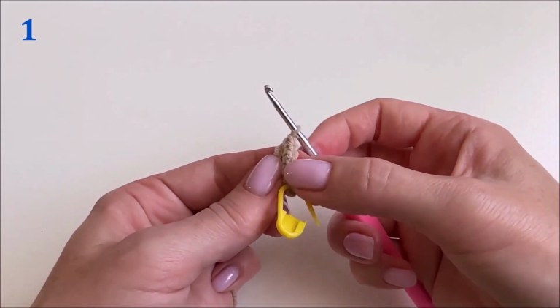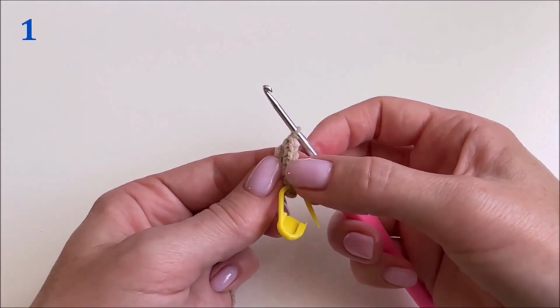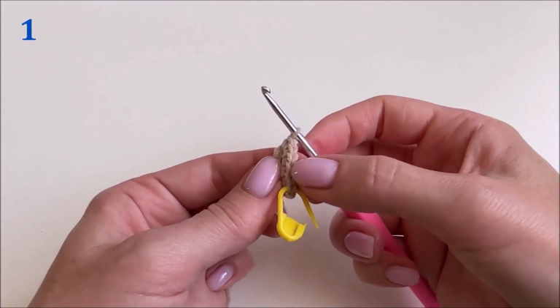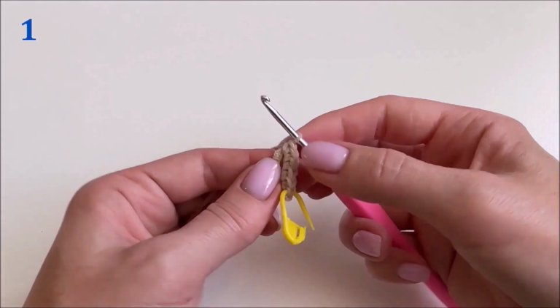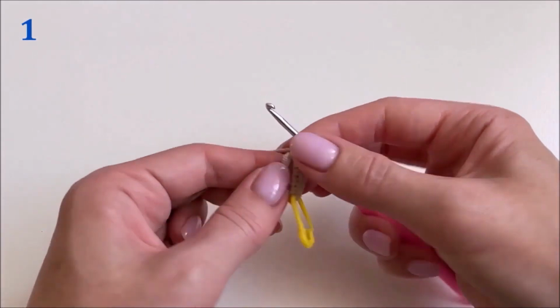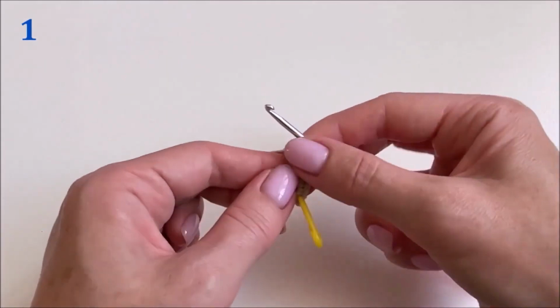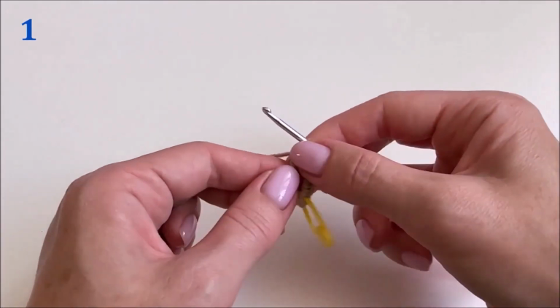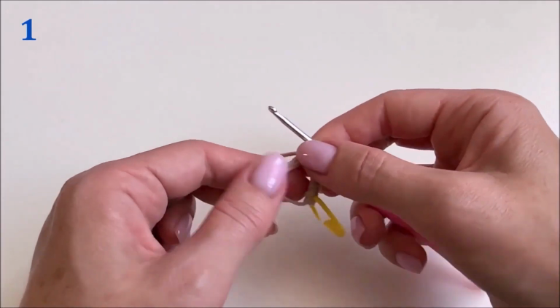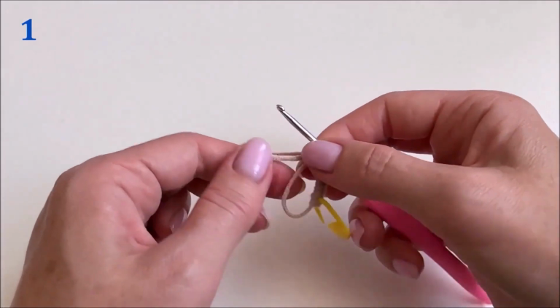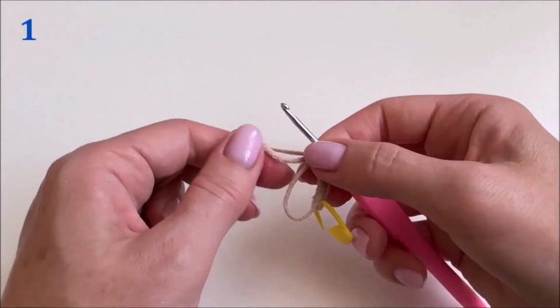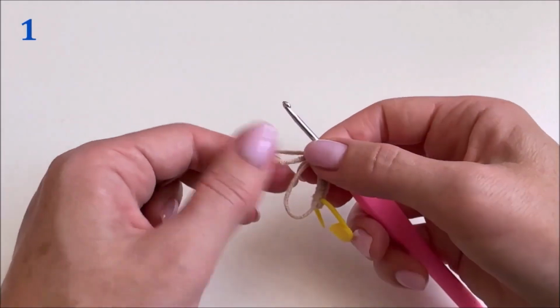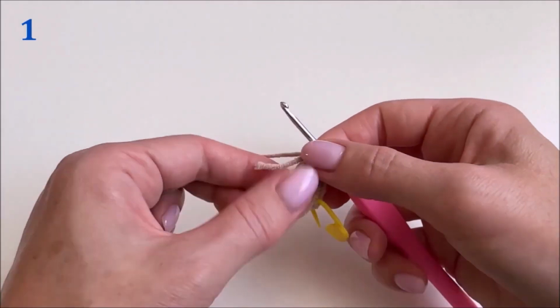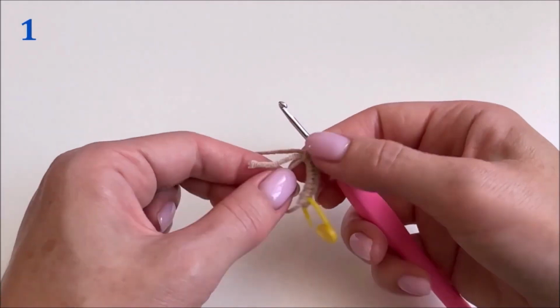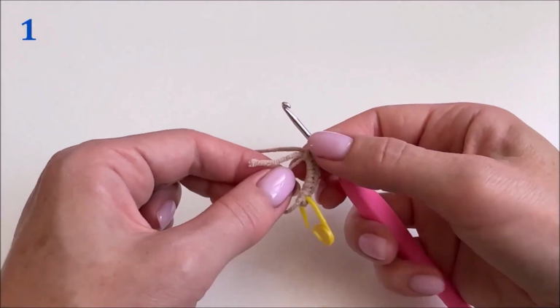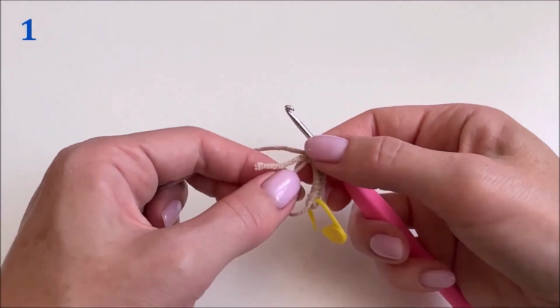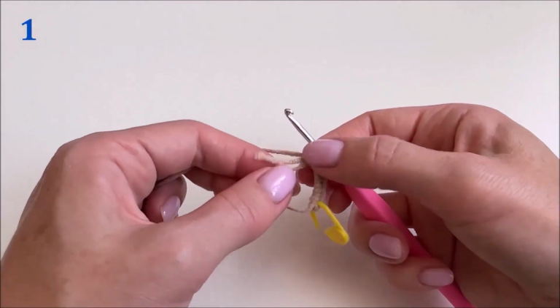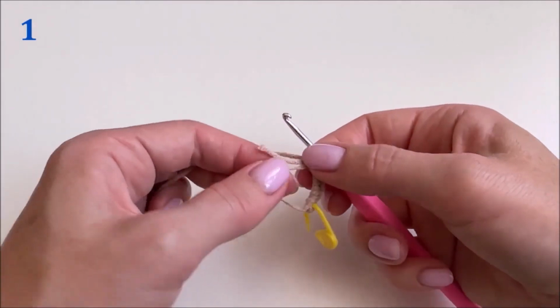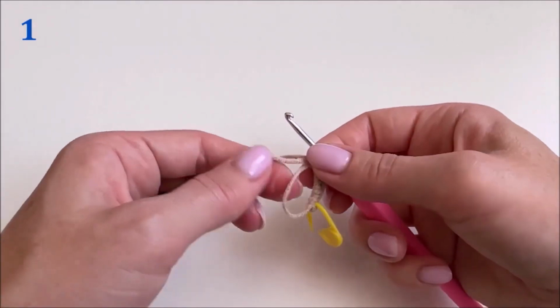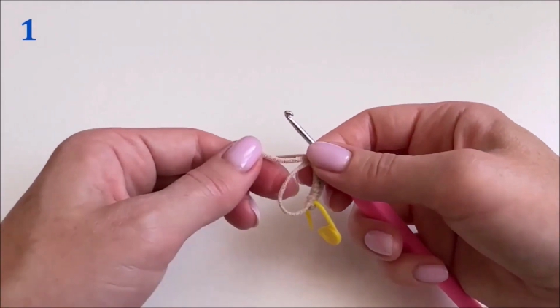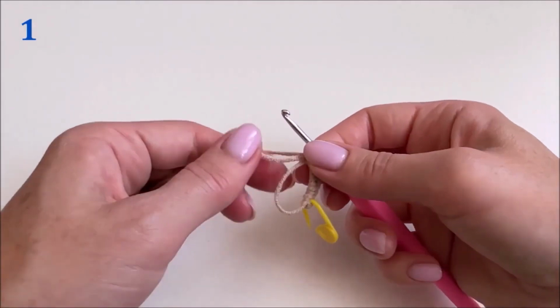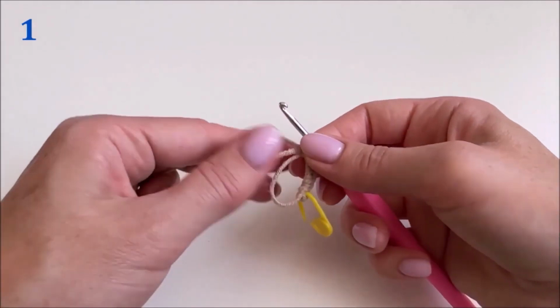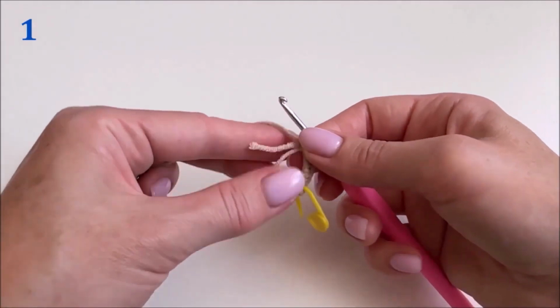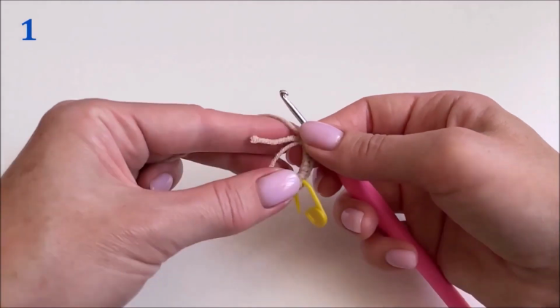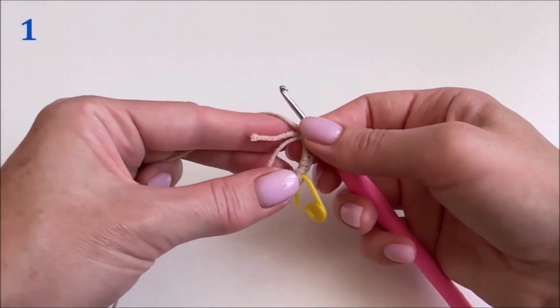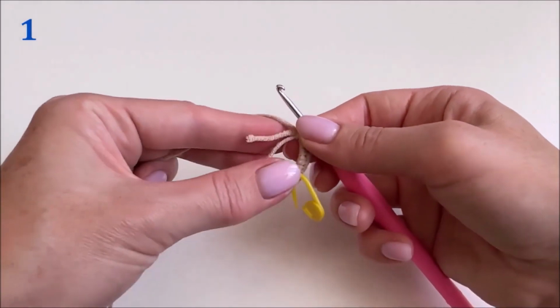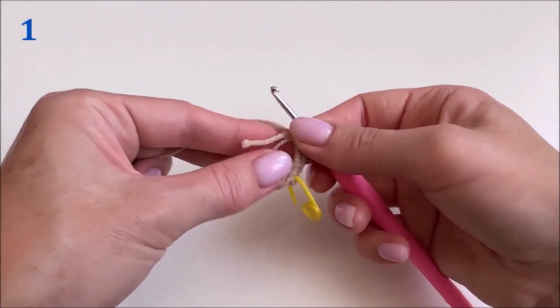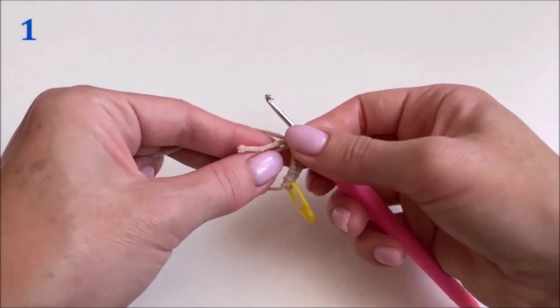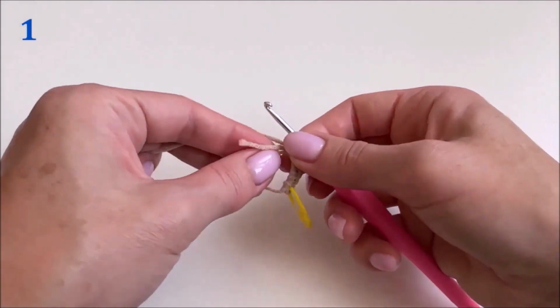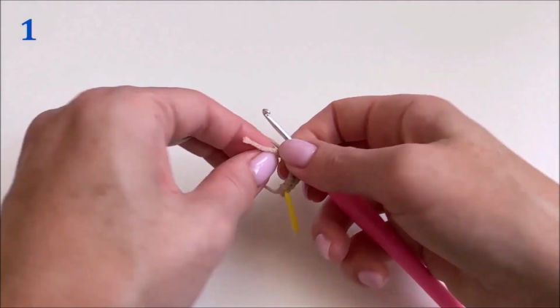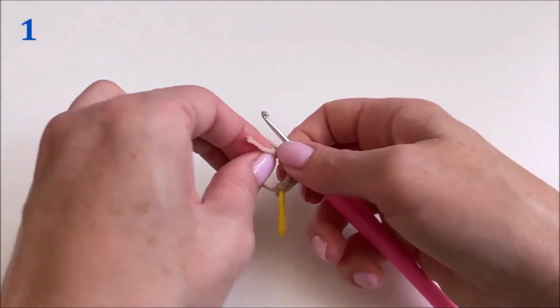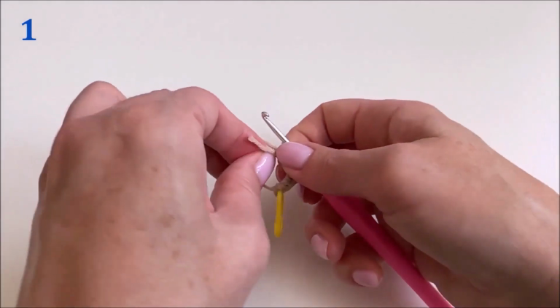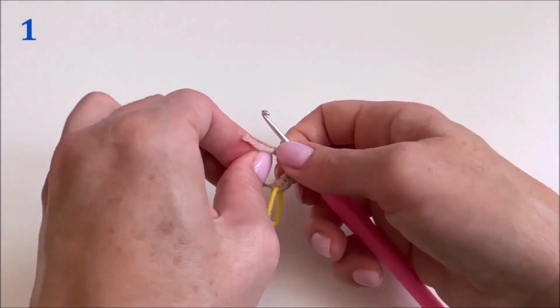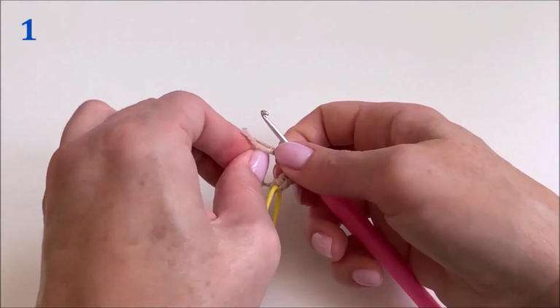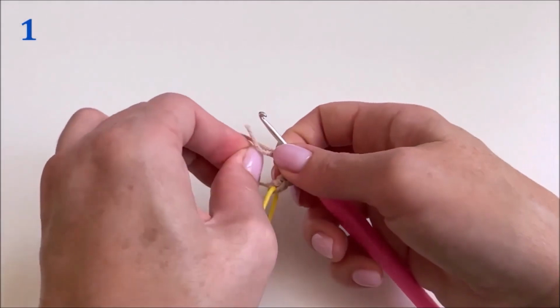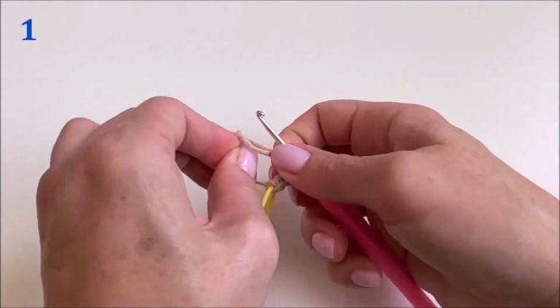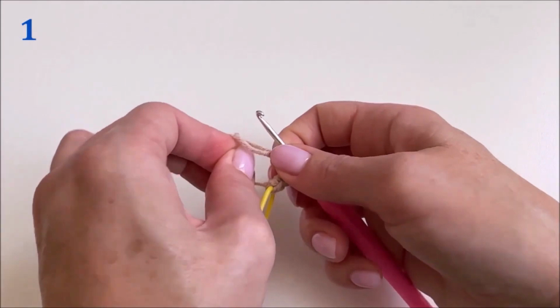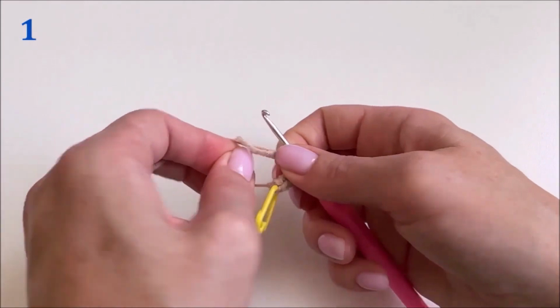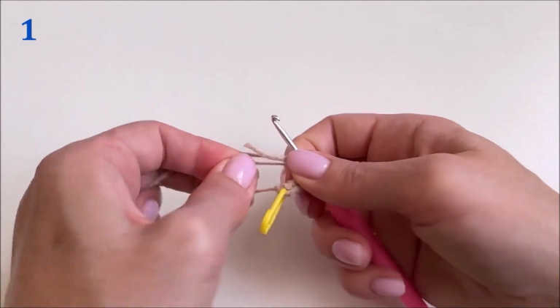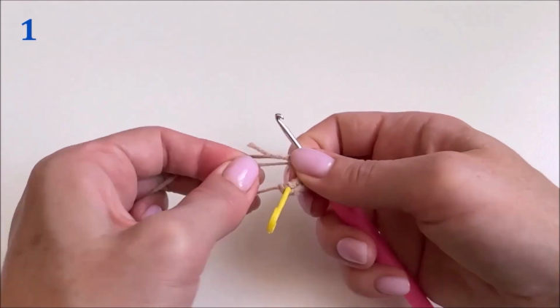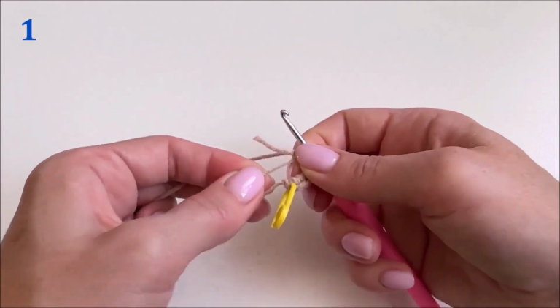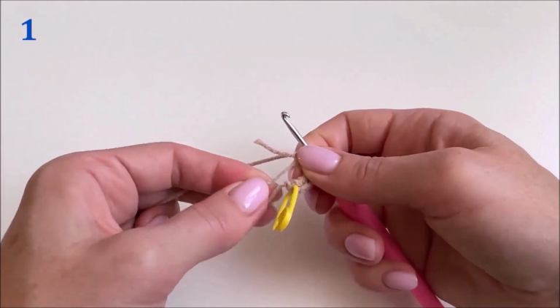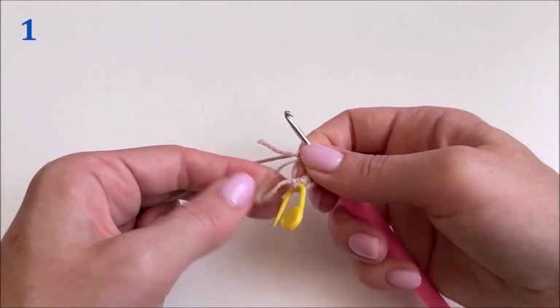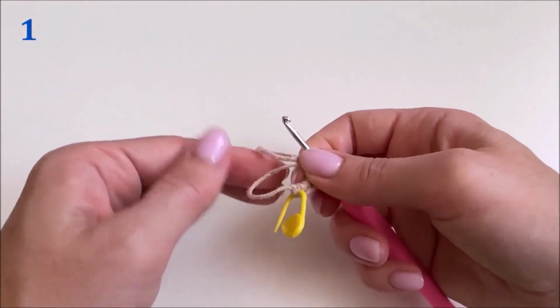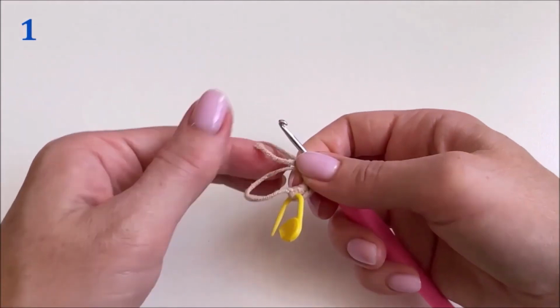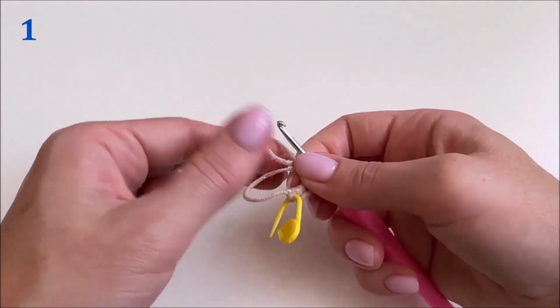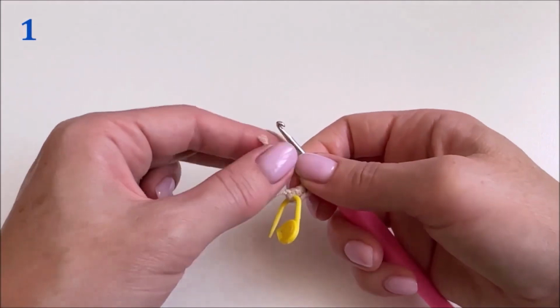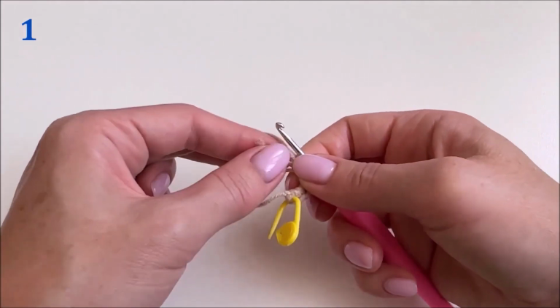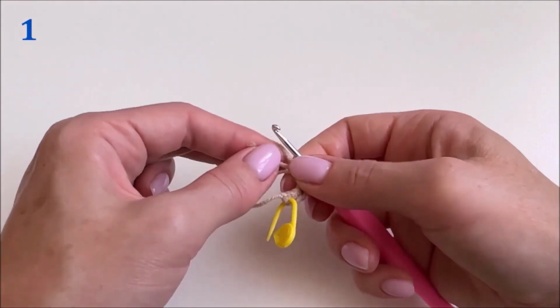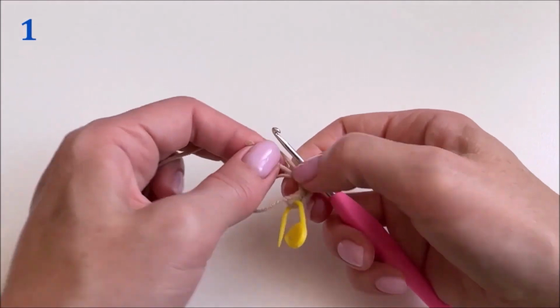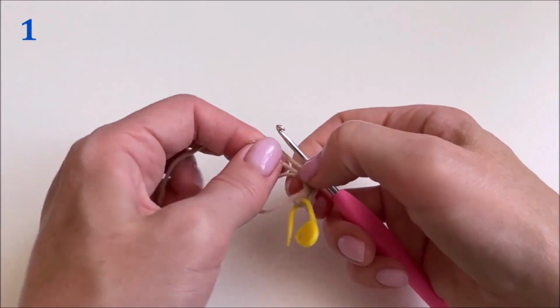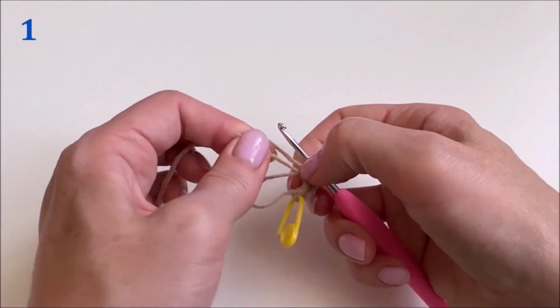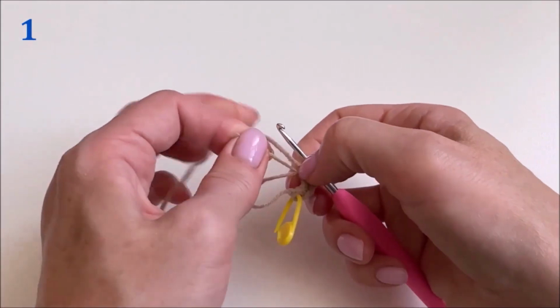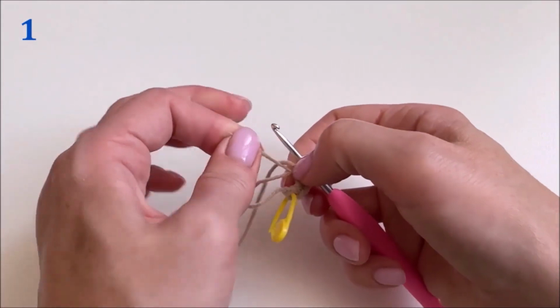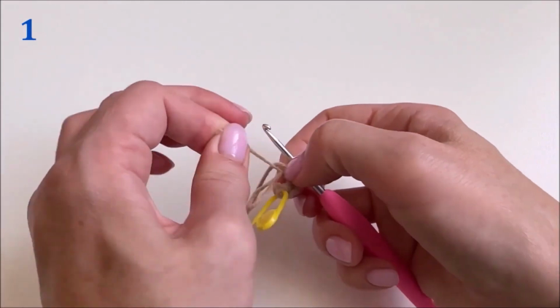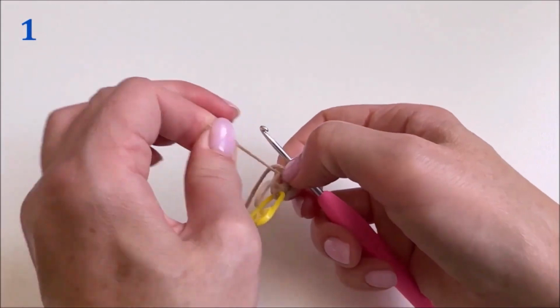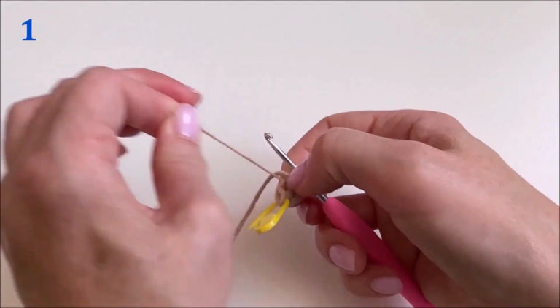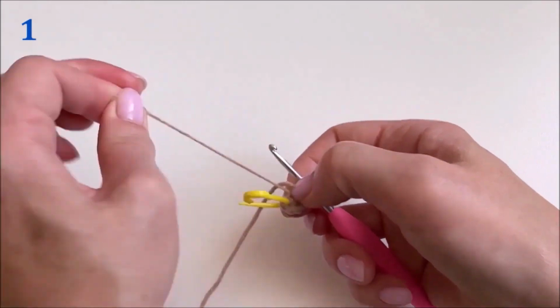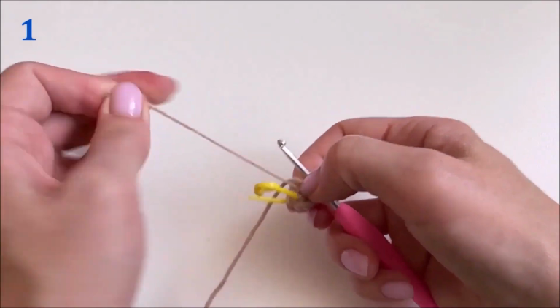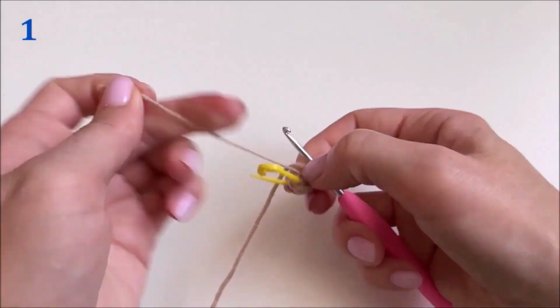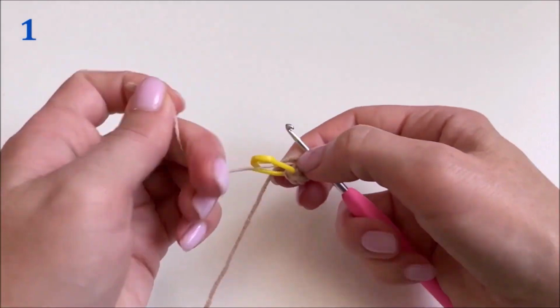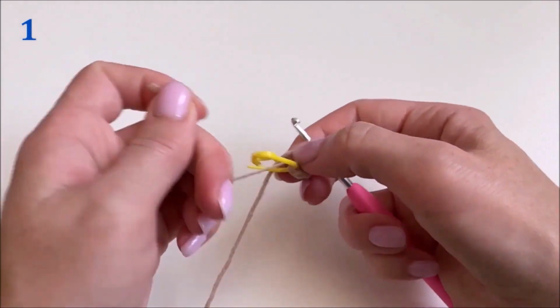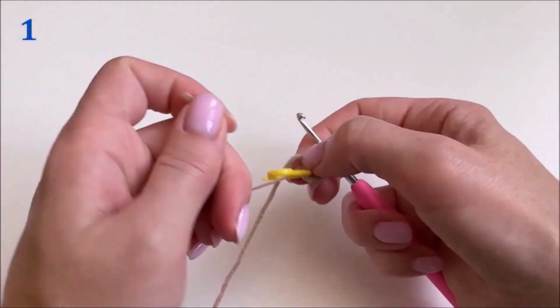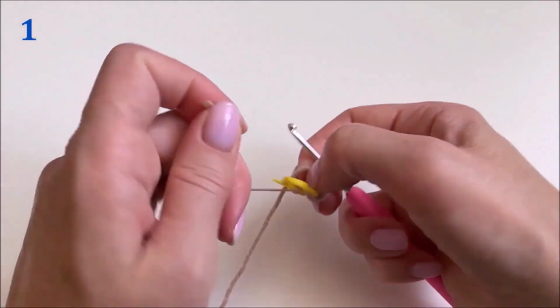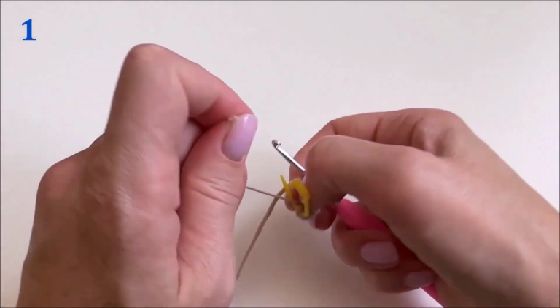Let's check. We first tighten the first chain stitch, but we don't need it. And now we tighten the sliding loop.